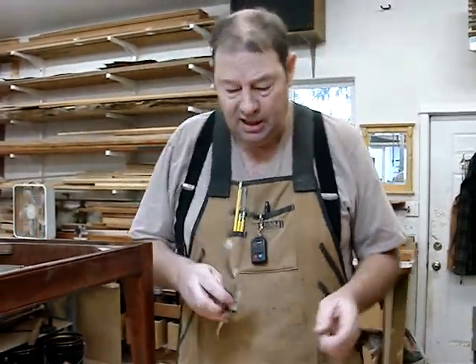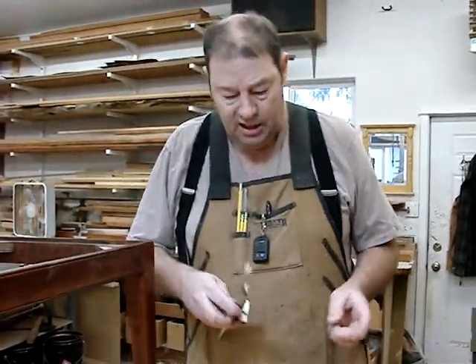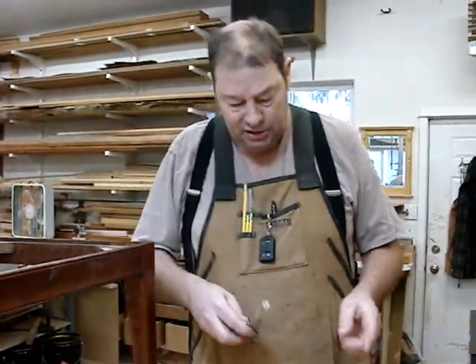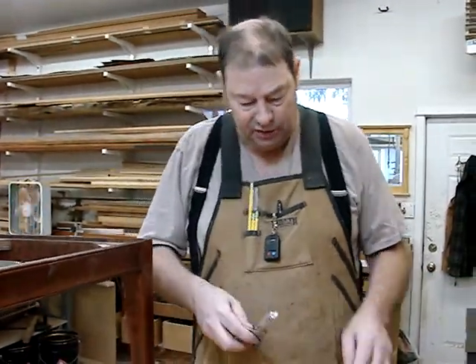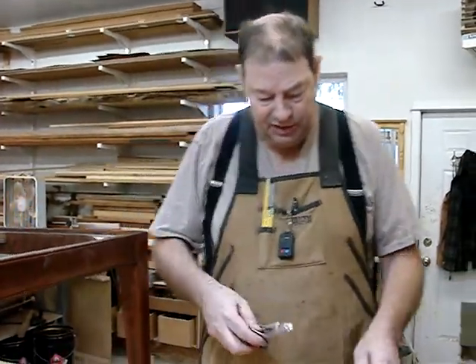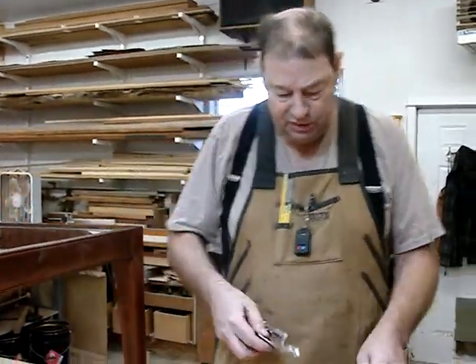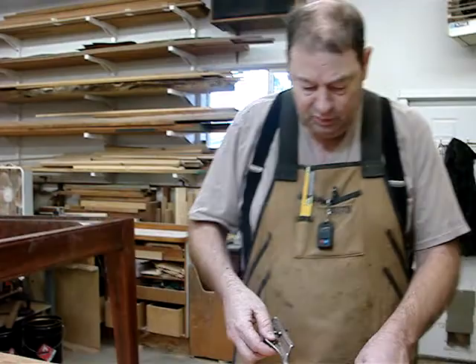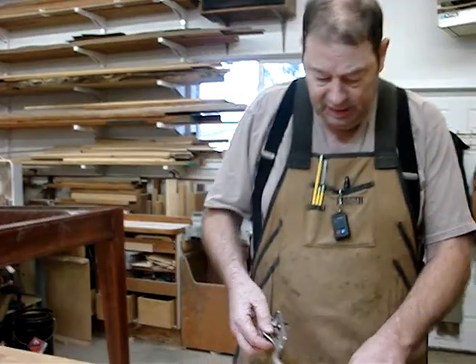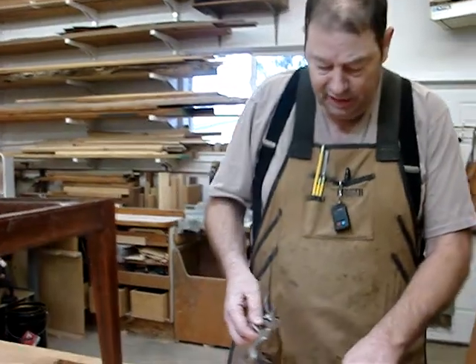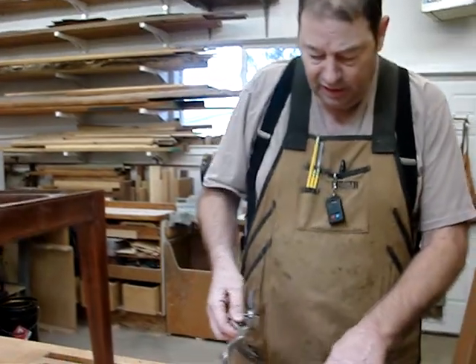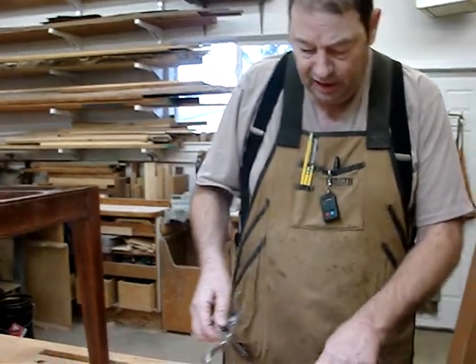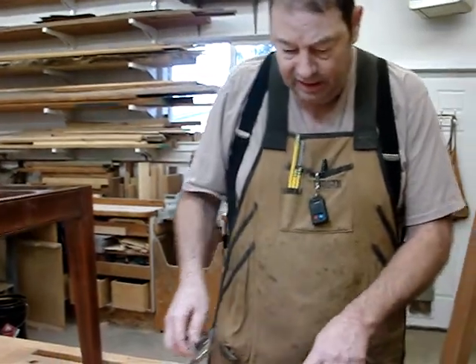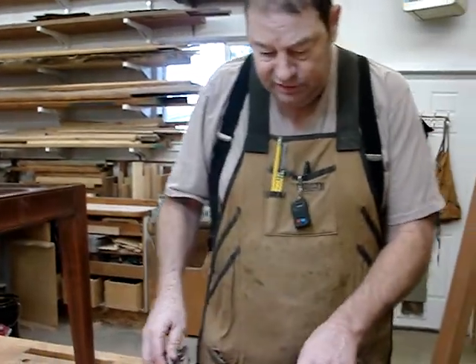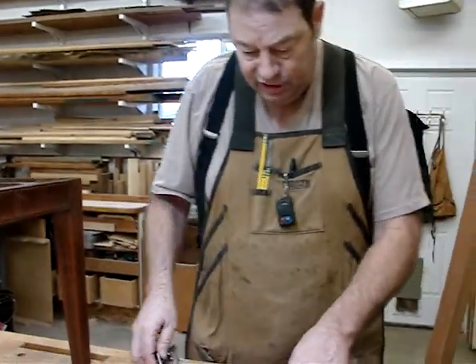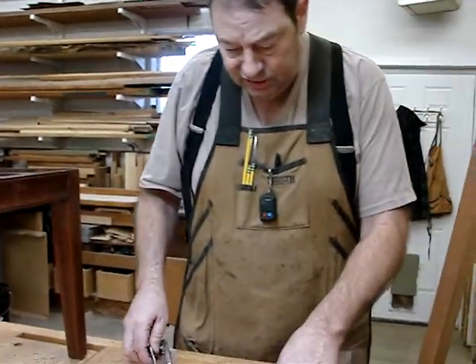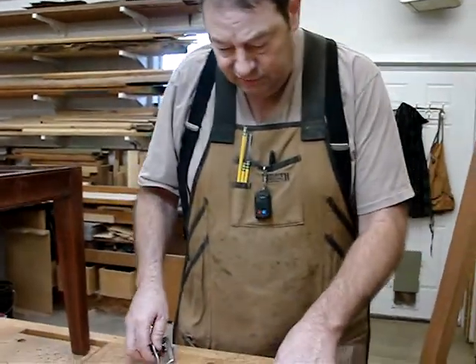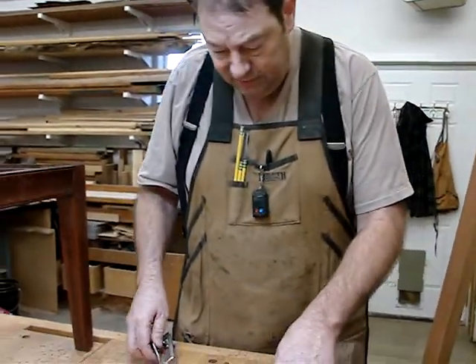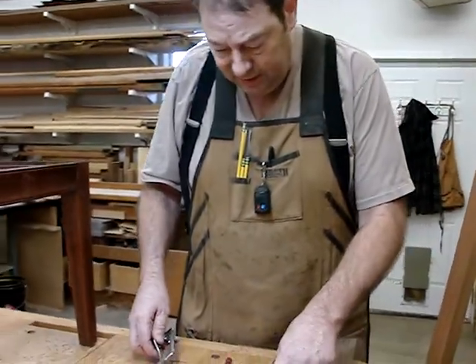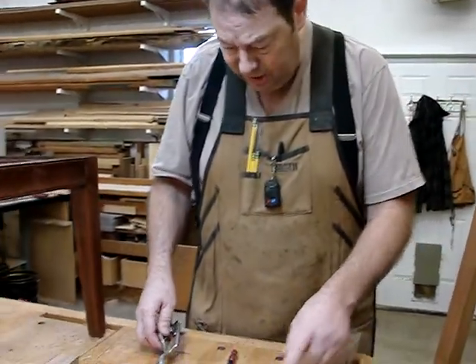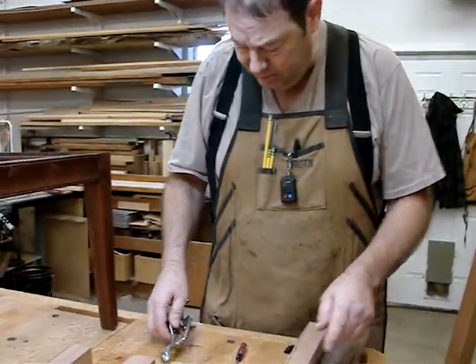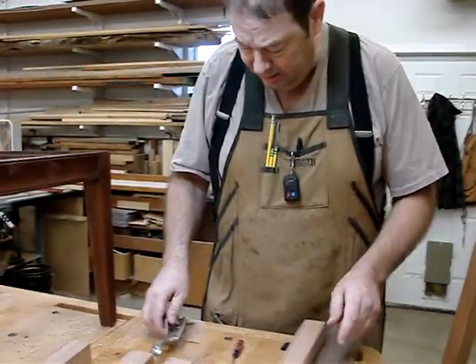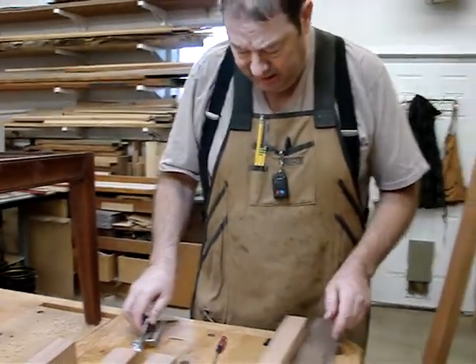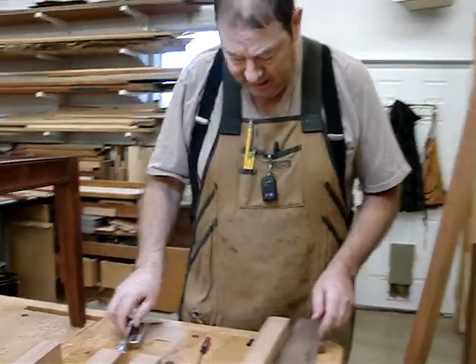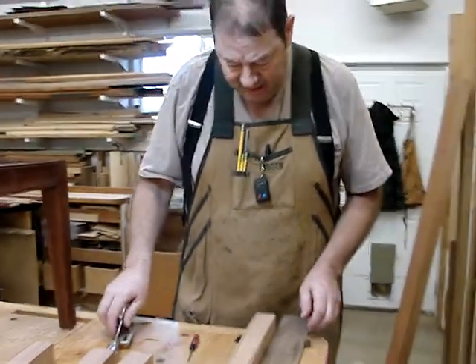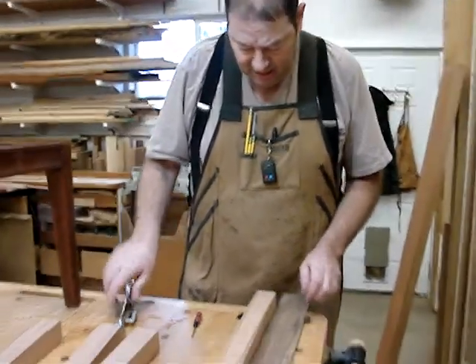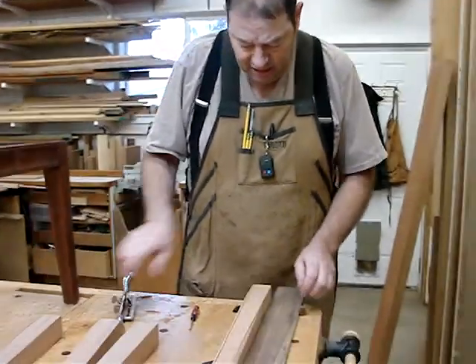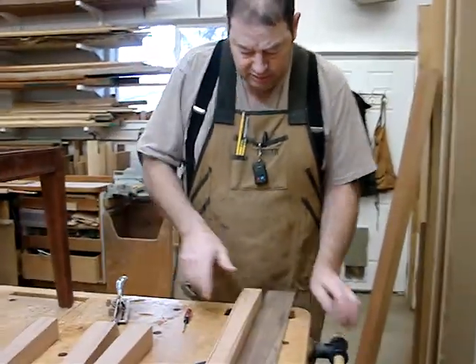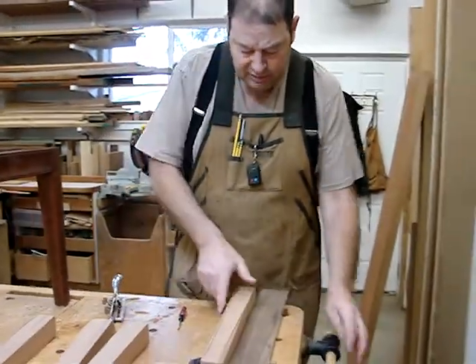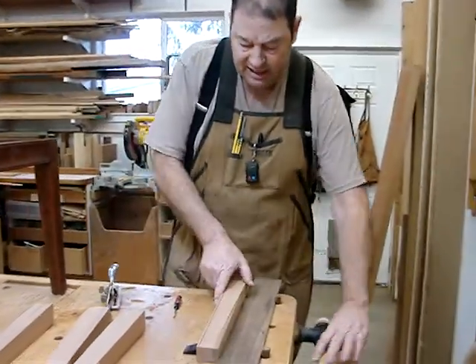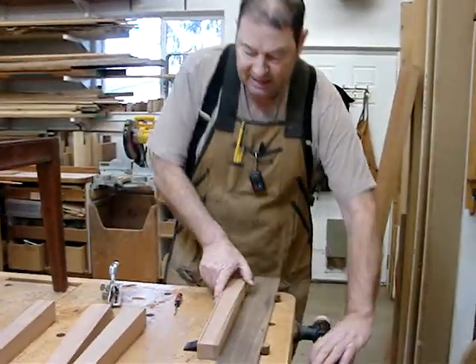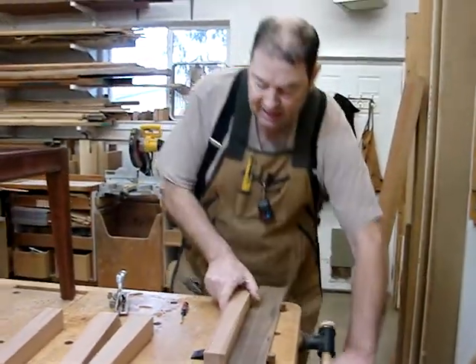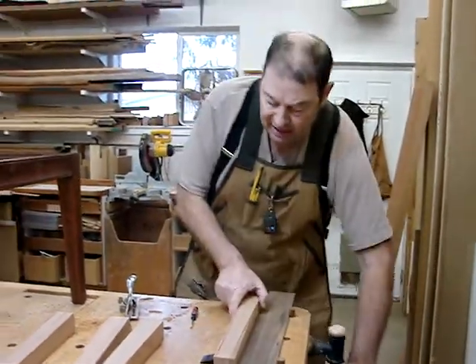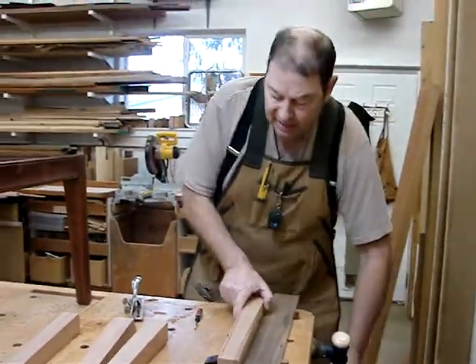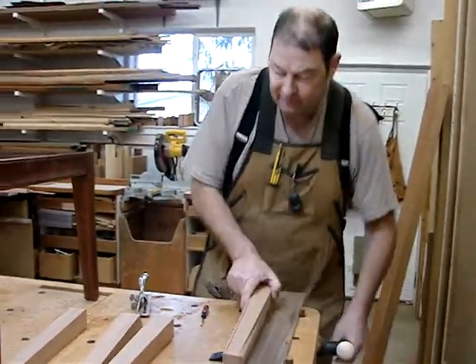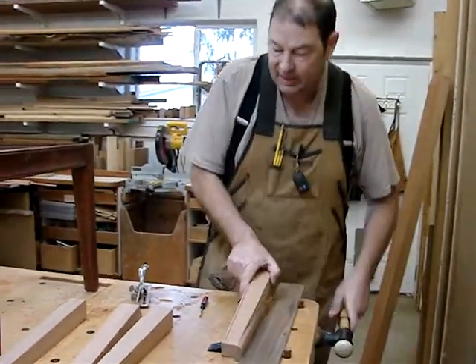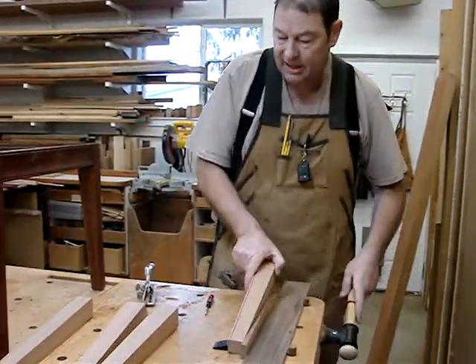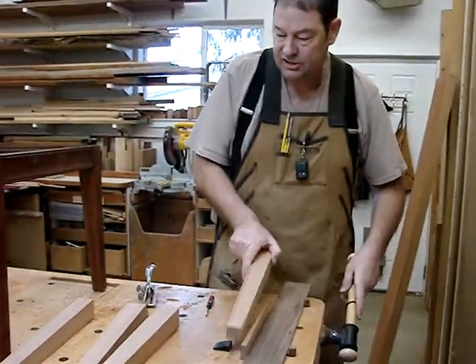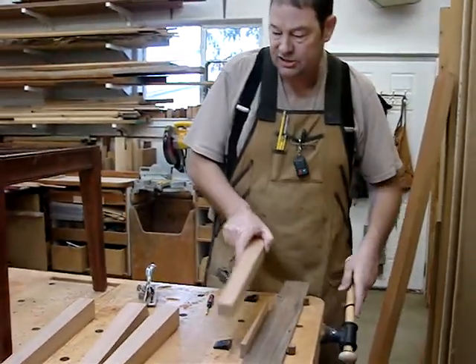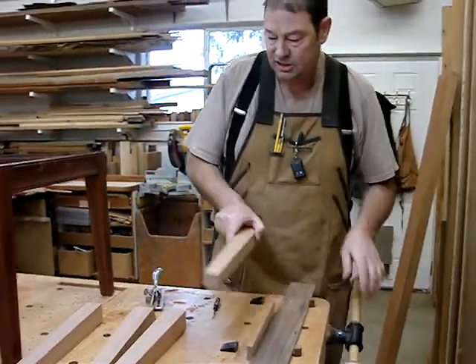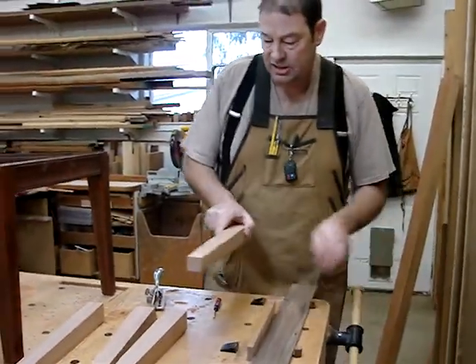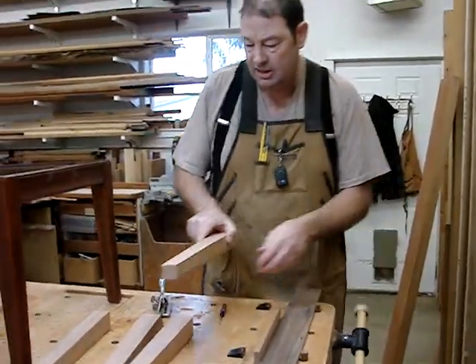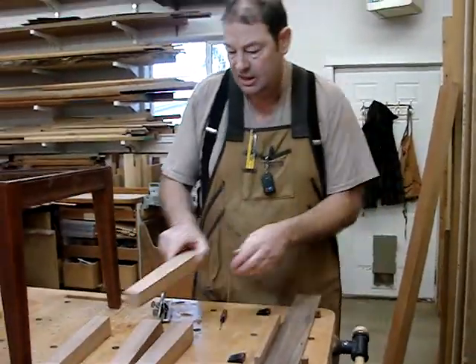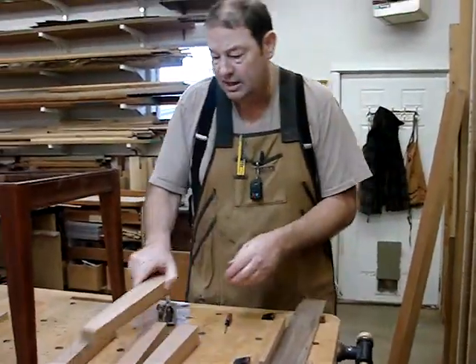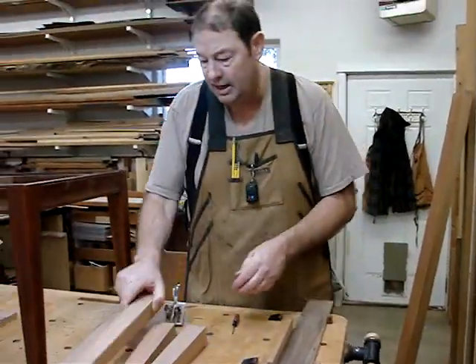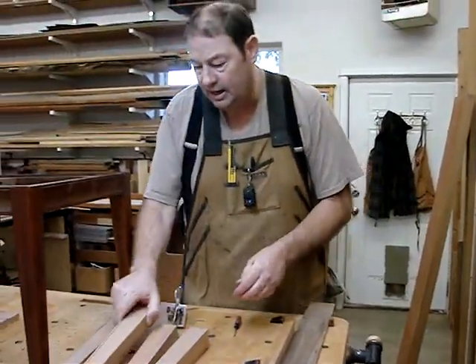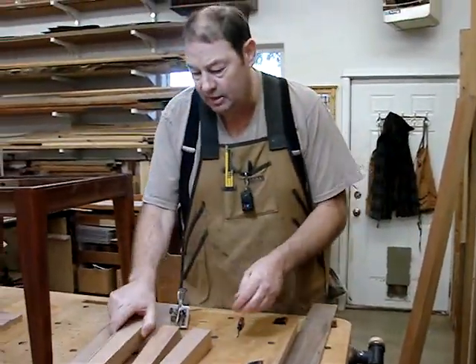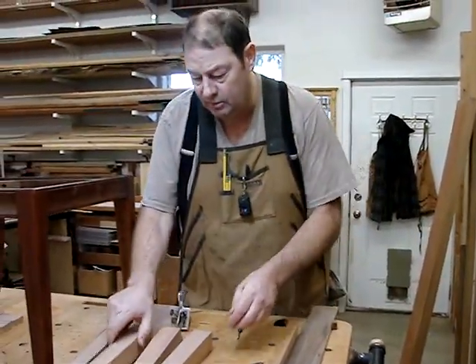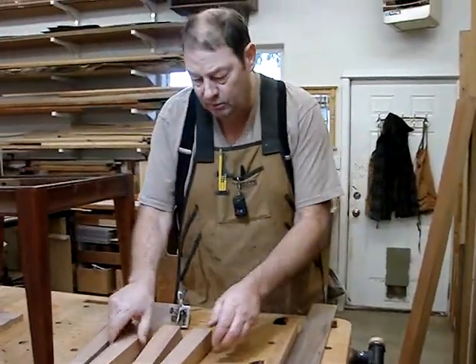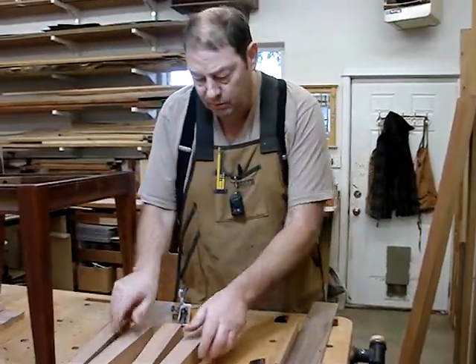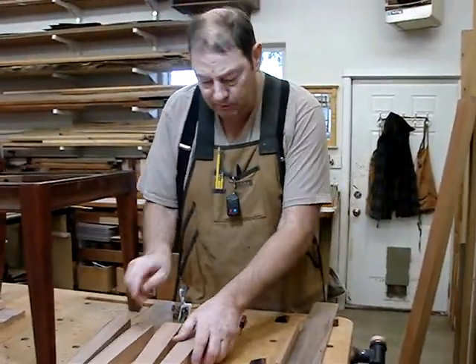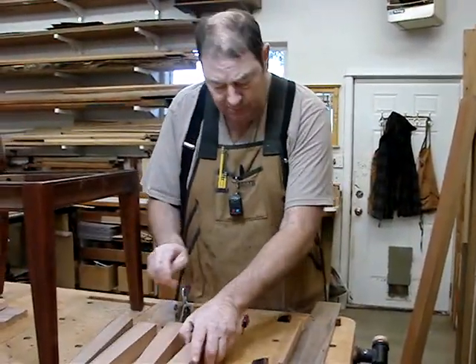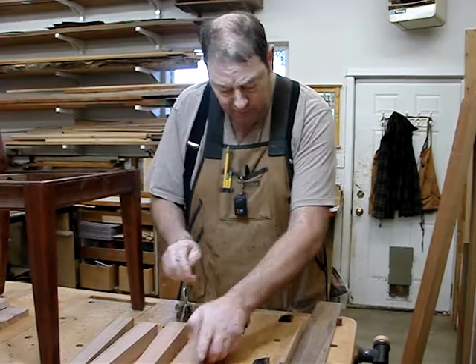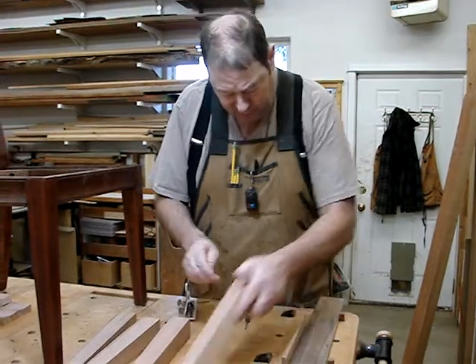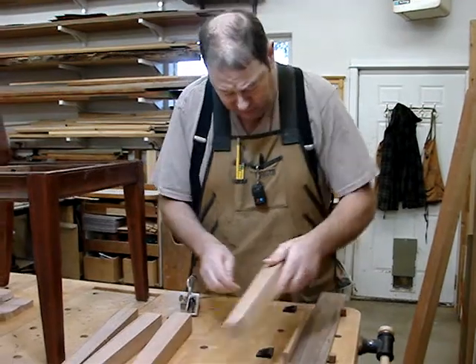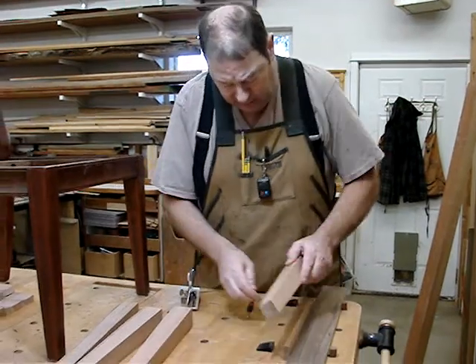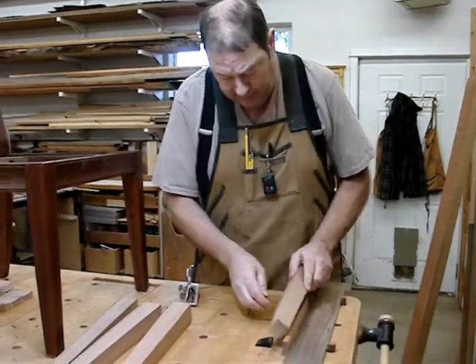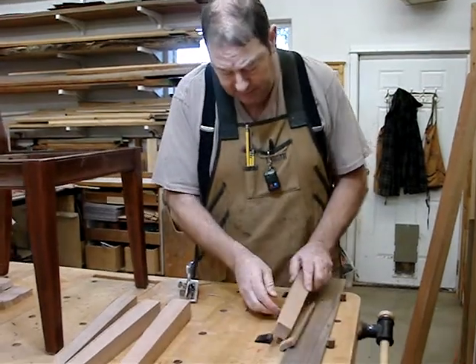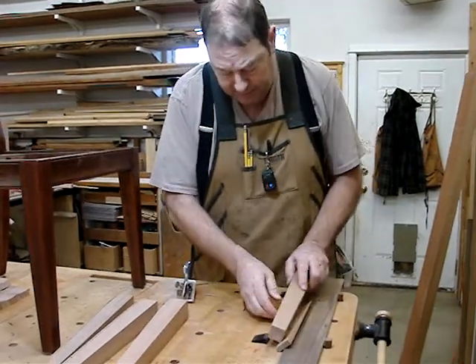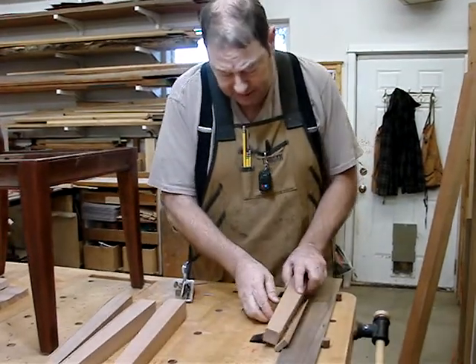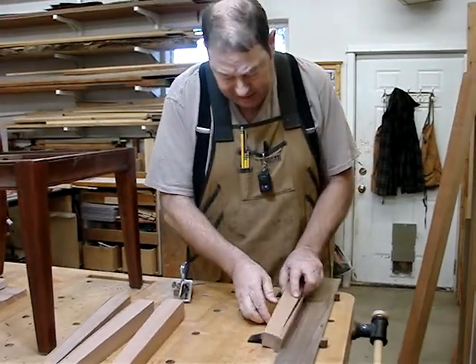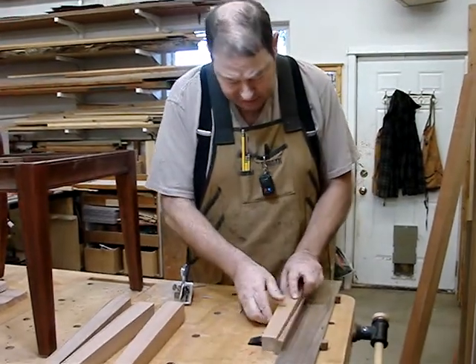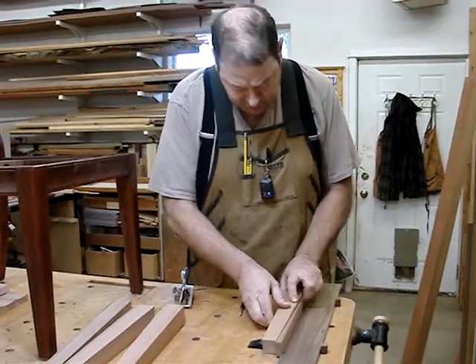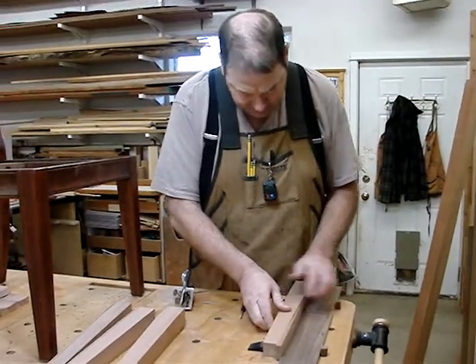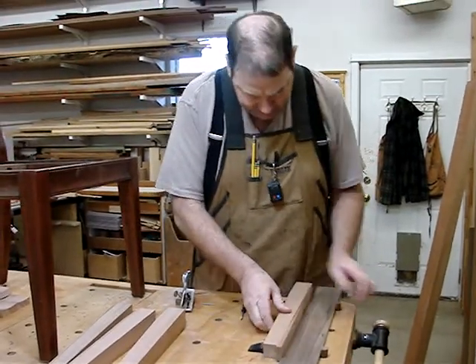This one here I've just finished beading, so we'll take it out of the vise and we'll clamp up the next one.